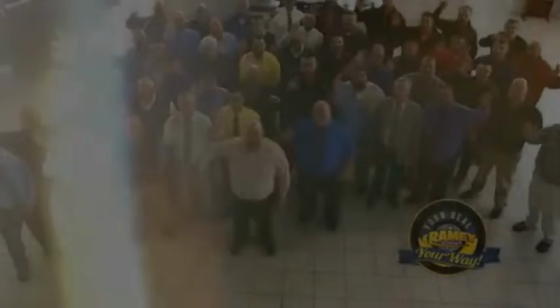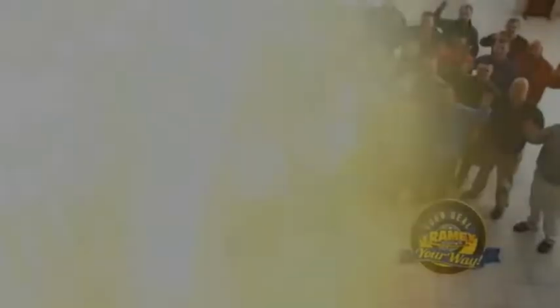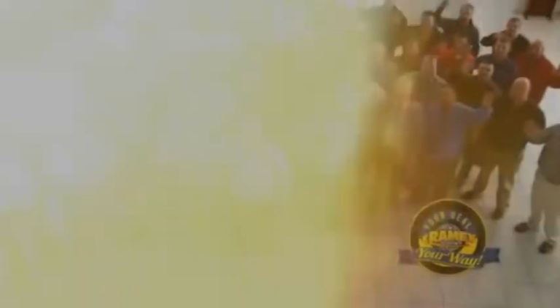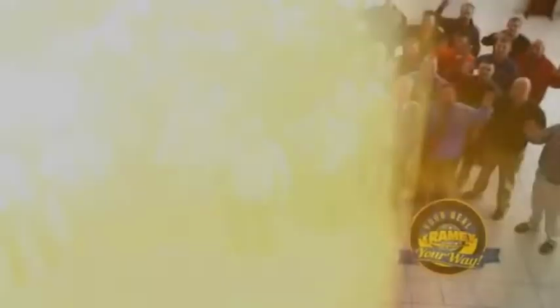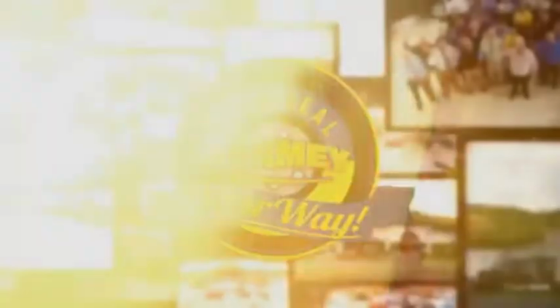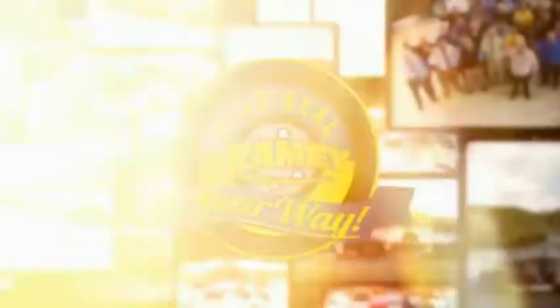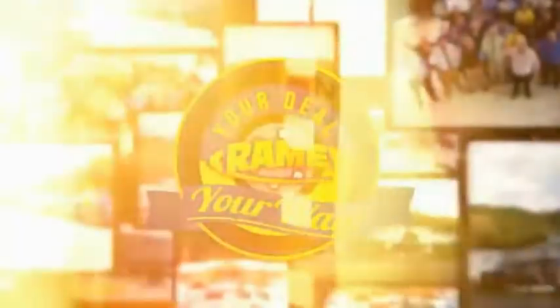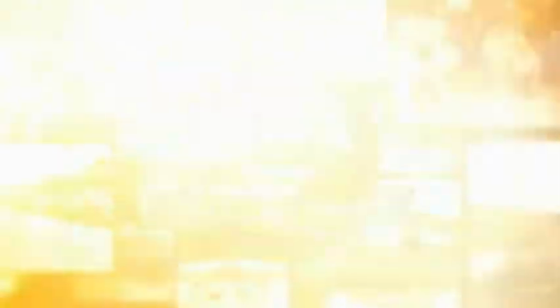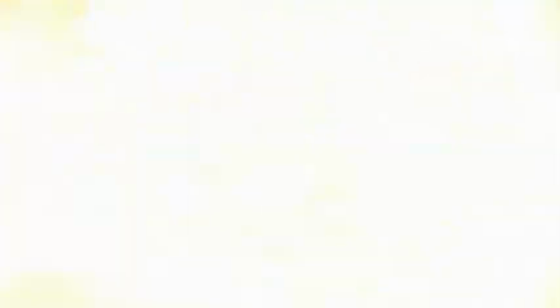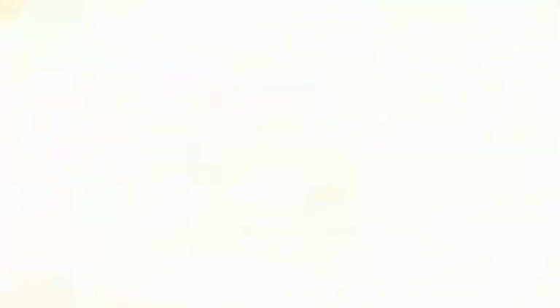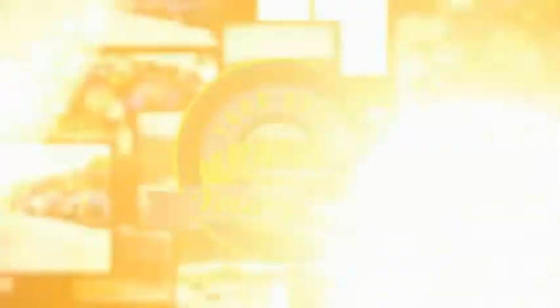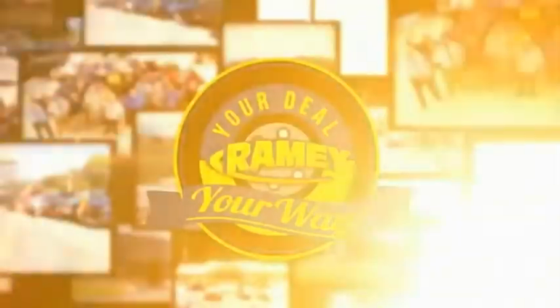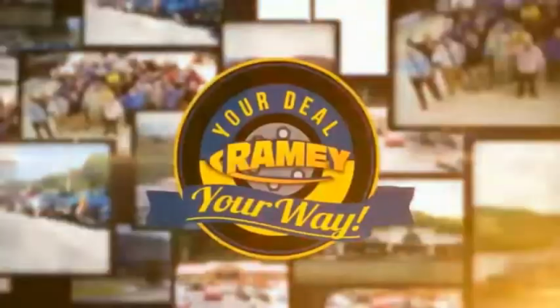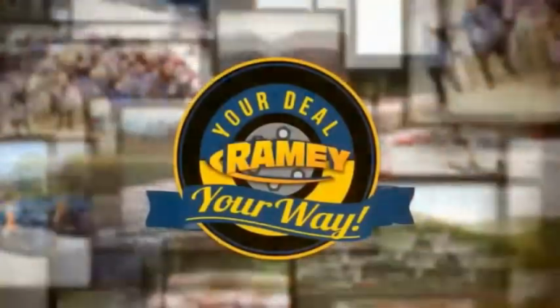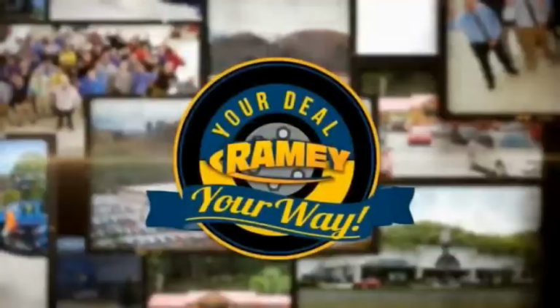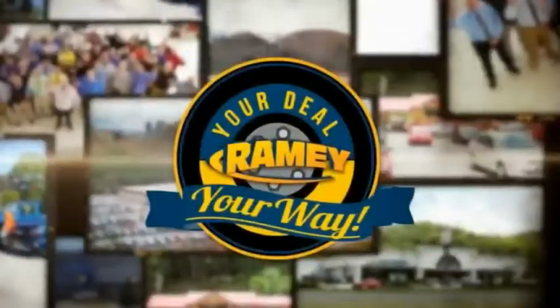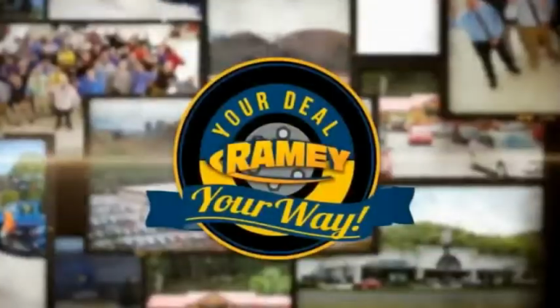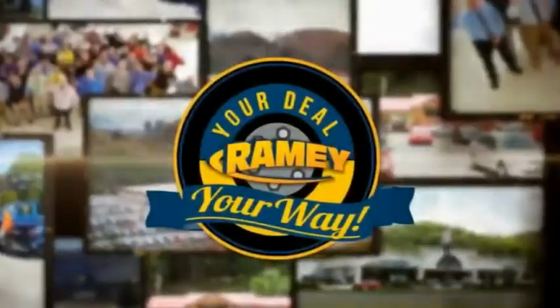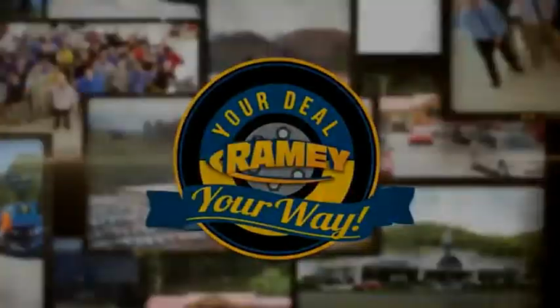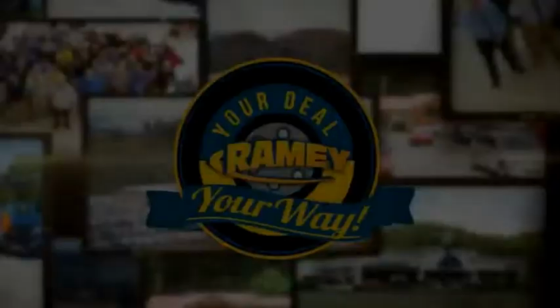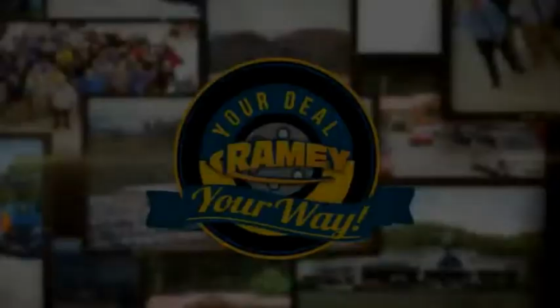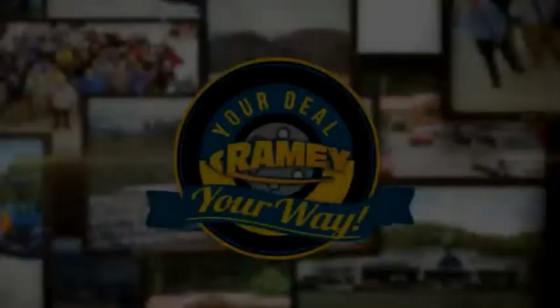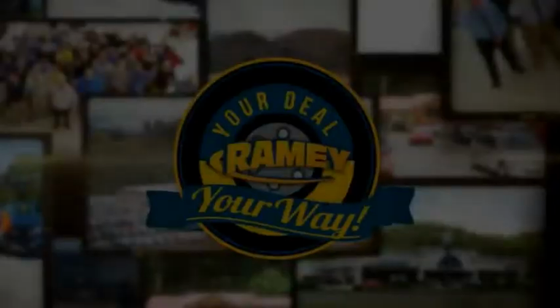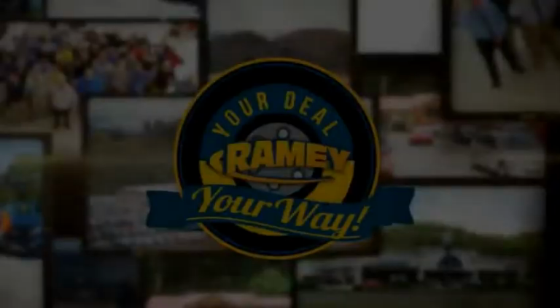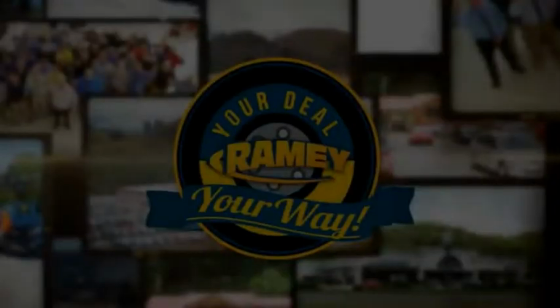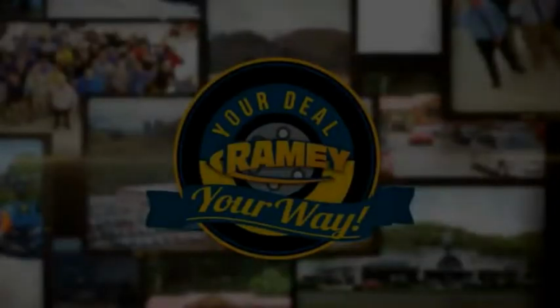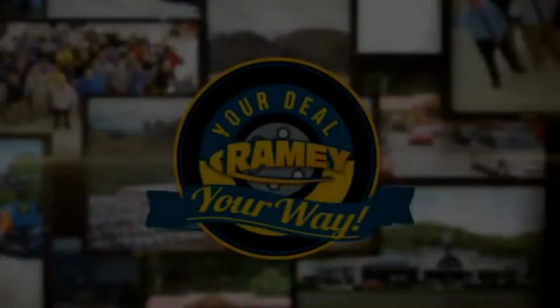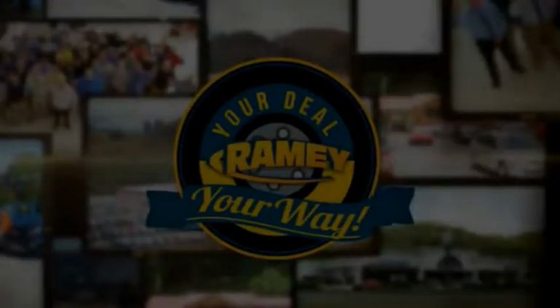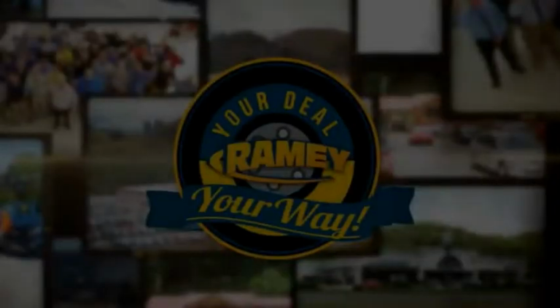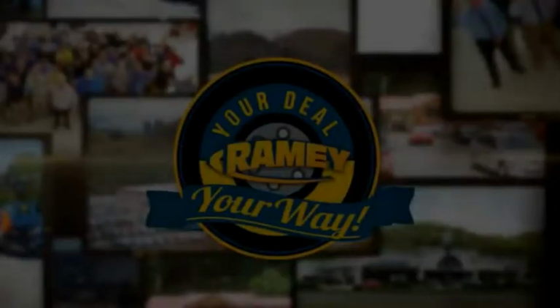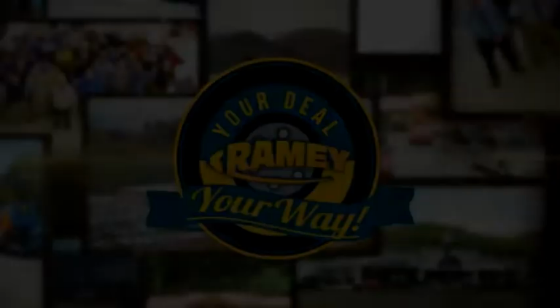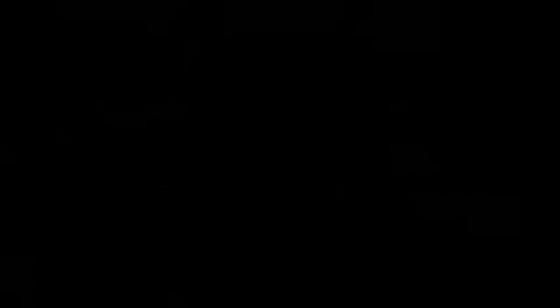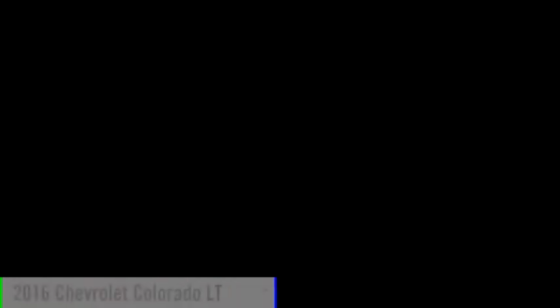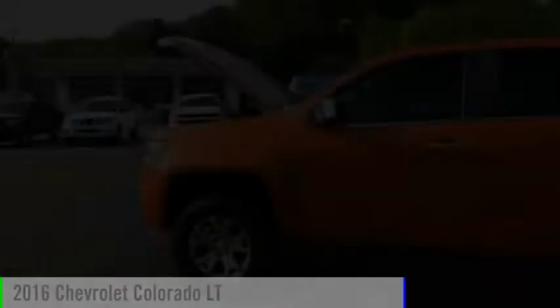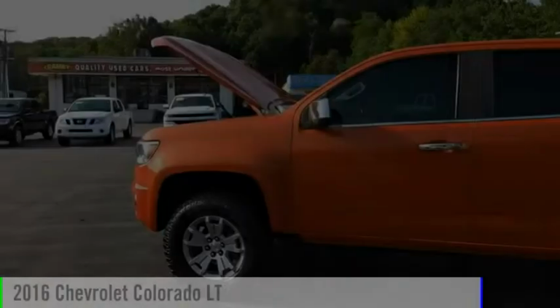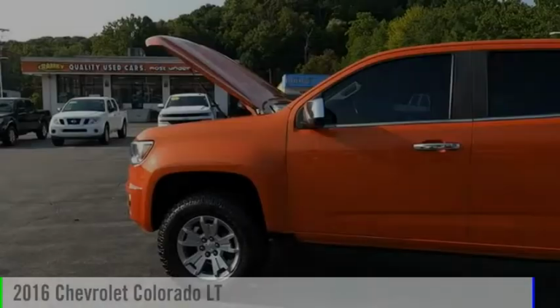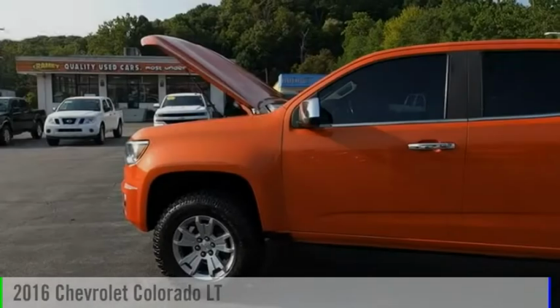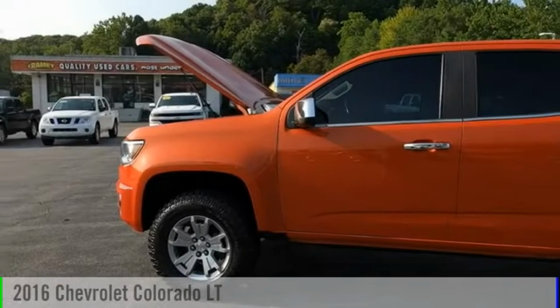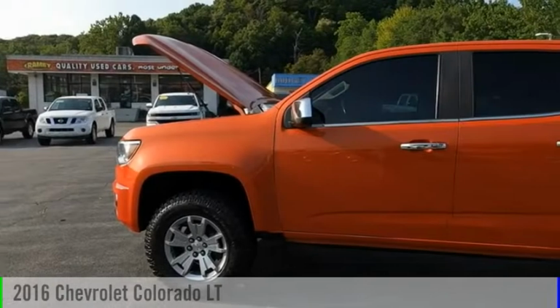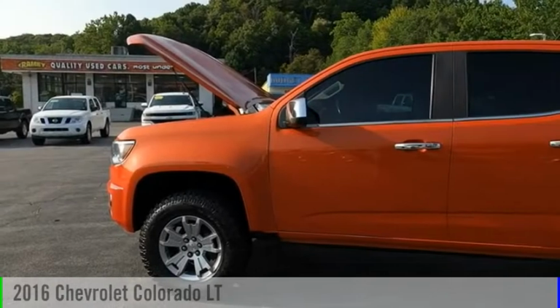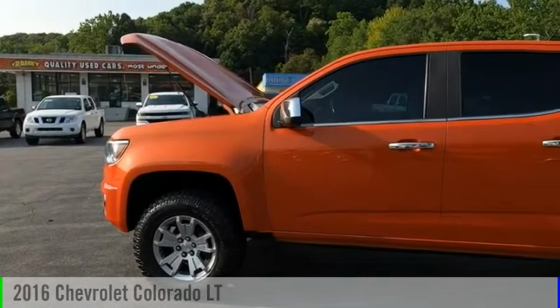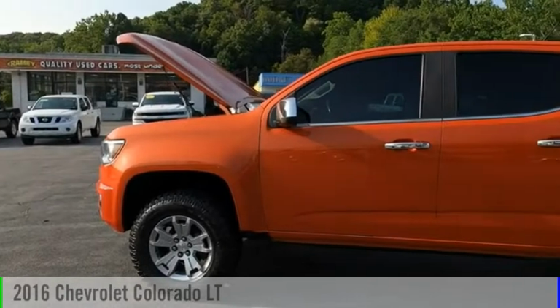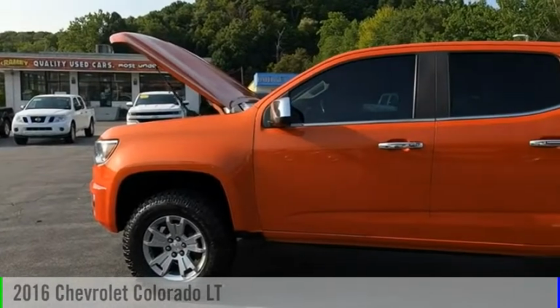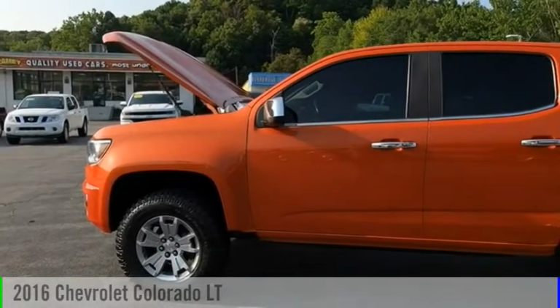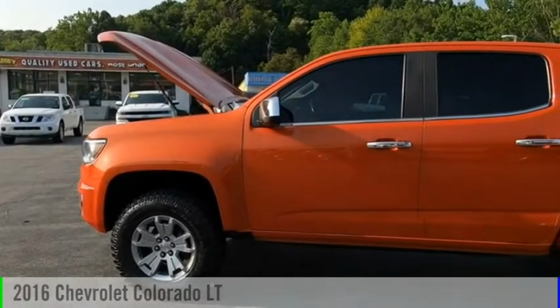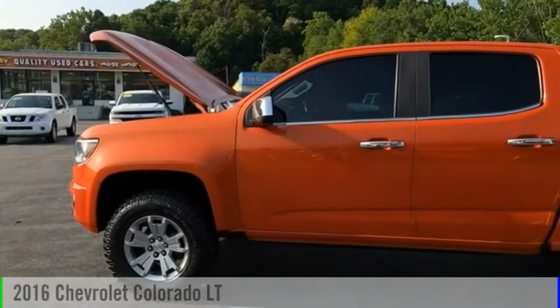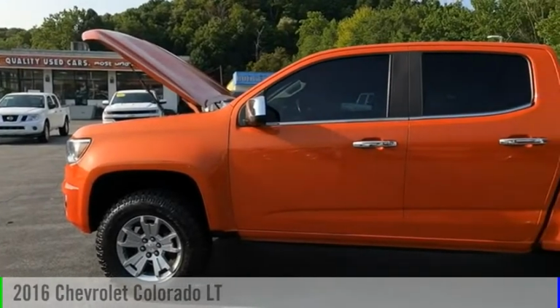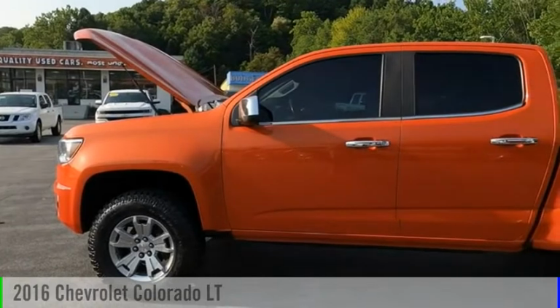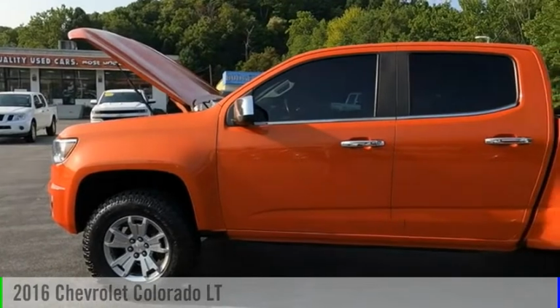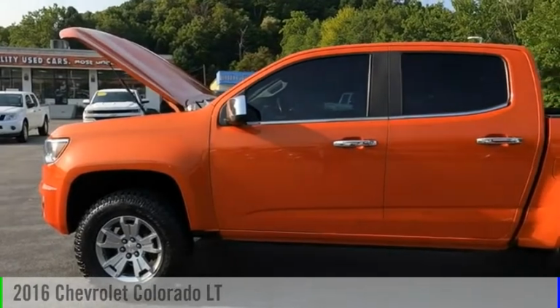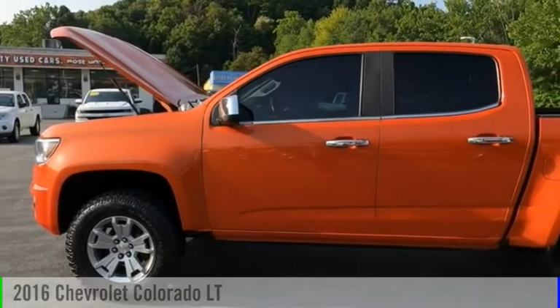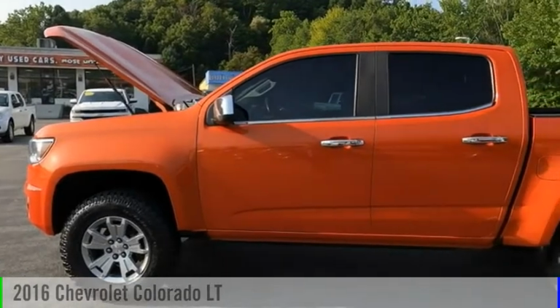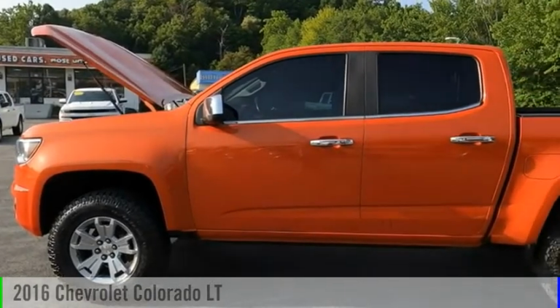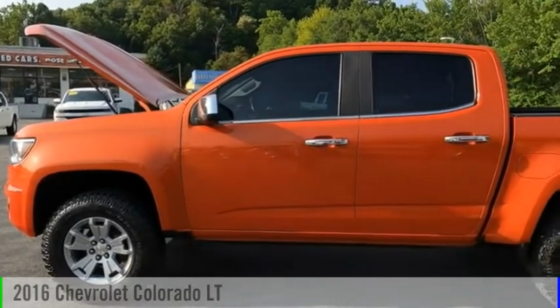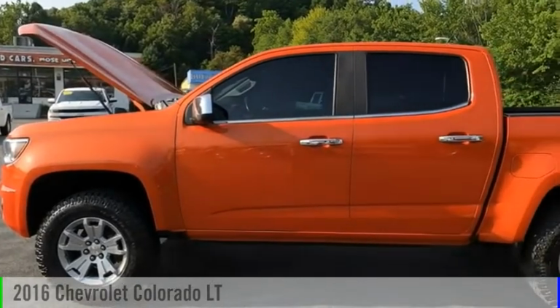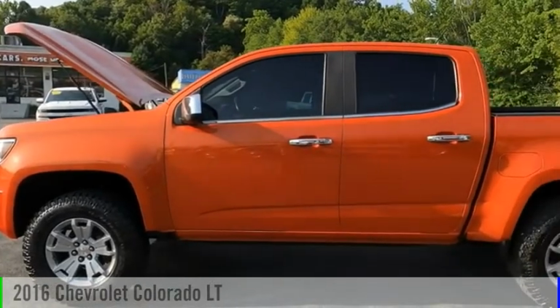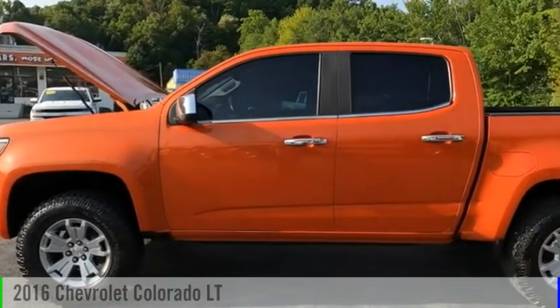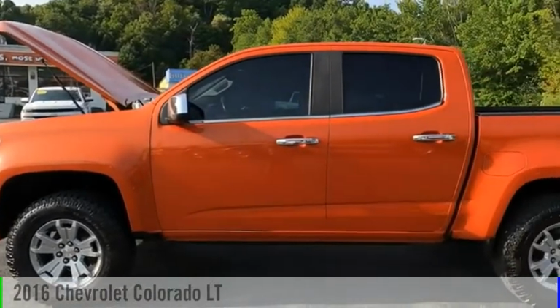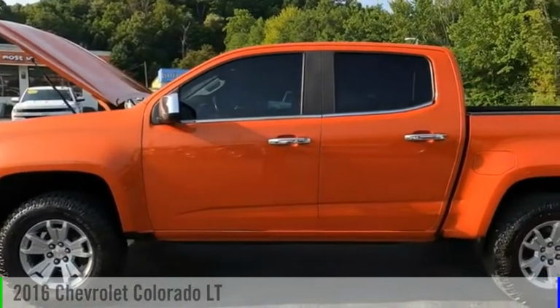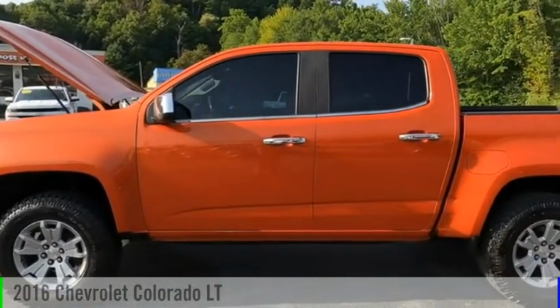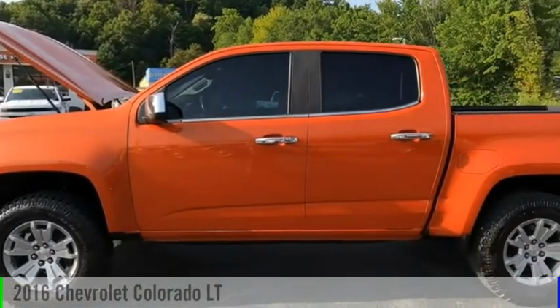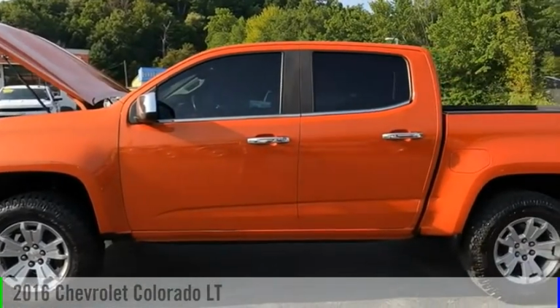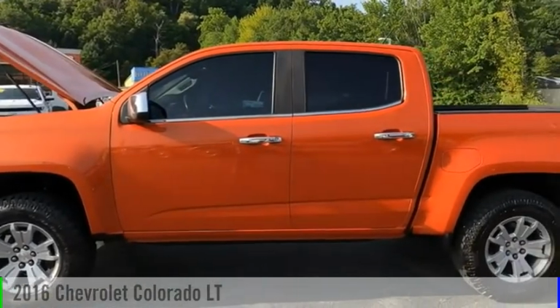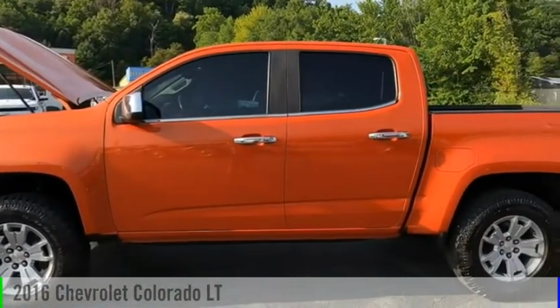Amy, it's your deal, your way. Come test drive the 2016 Colorado.